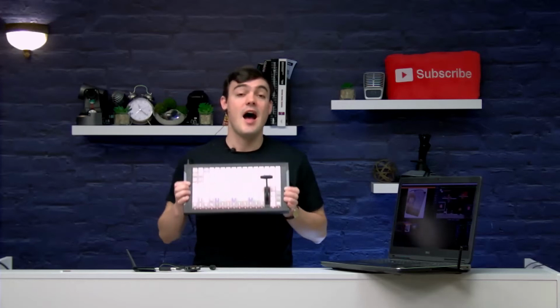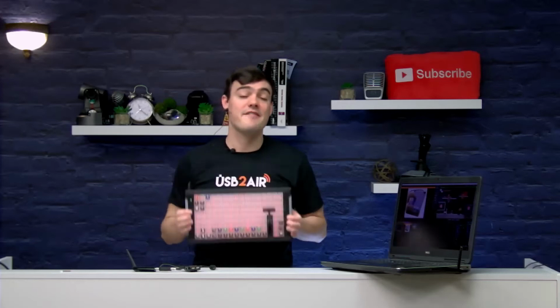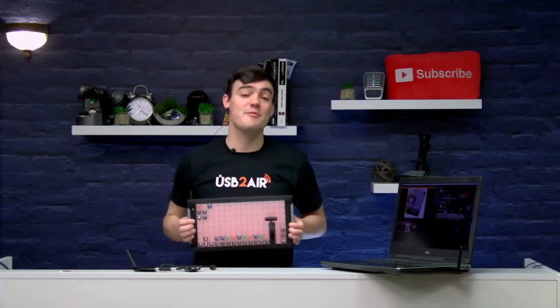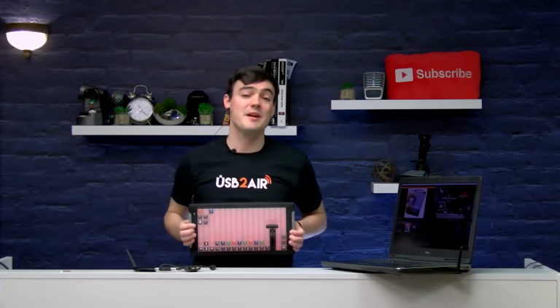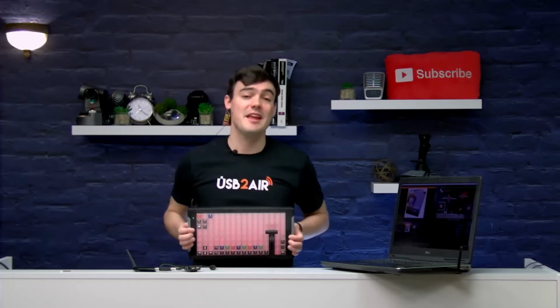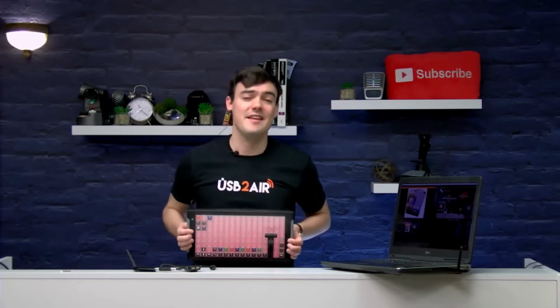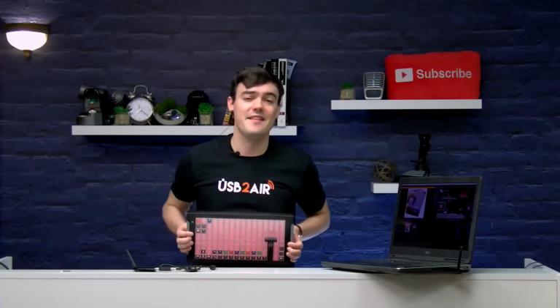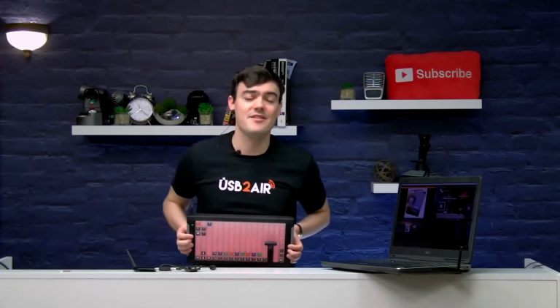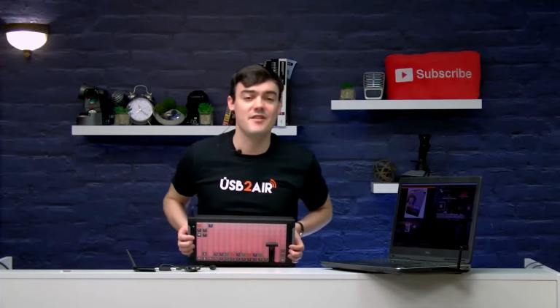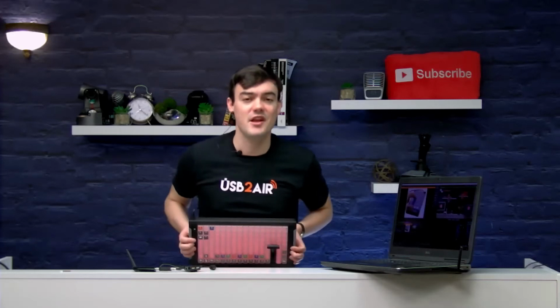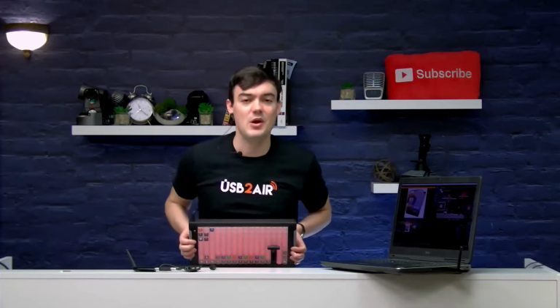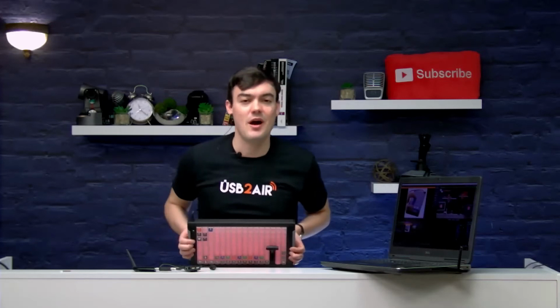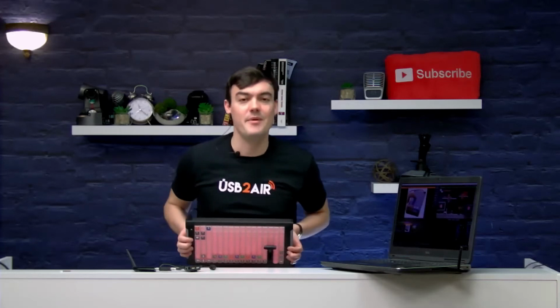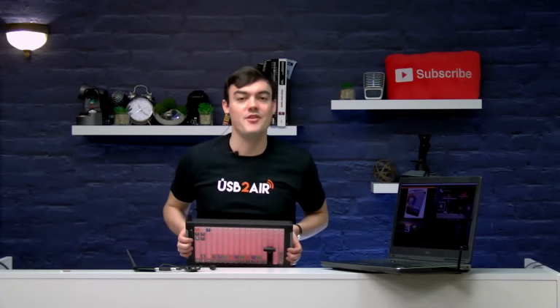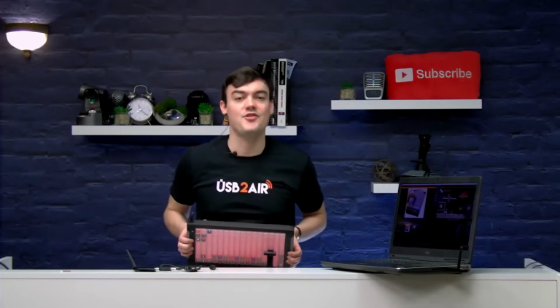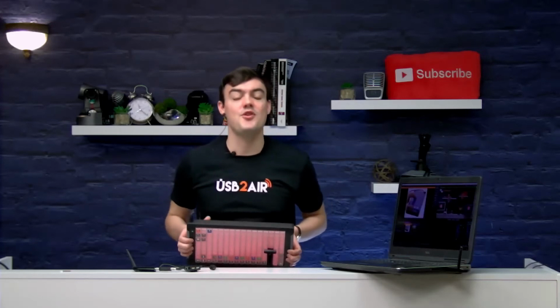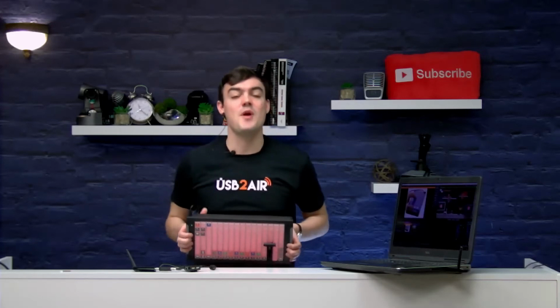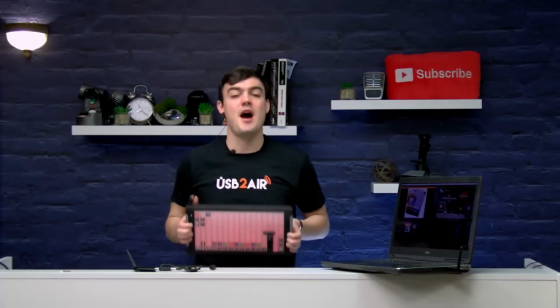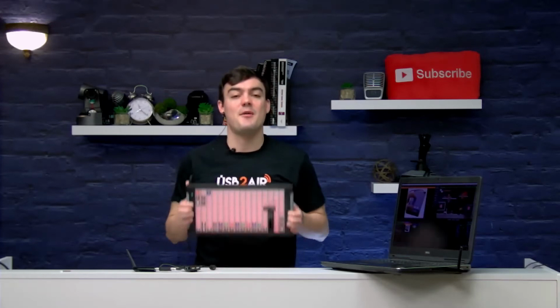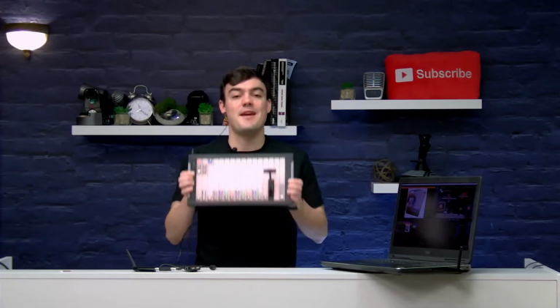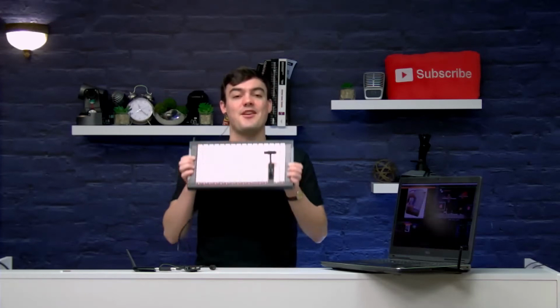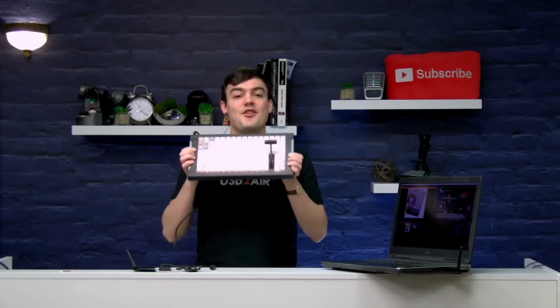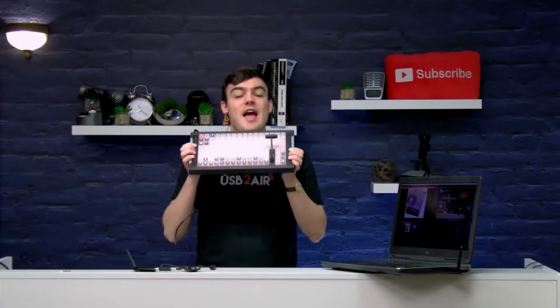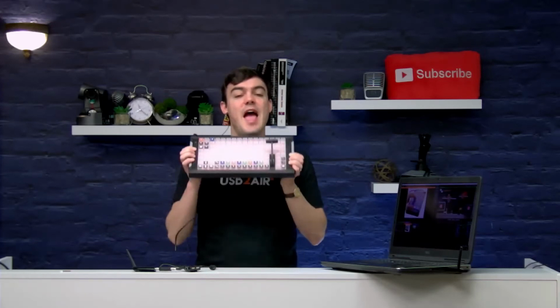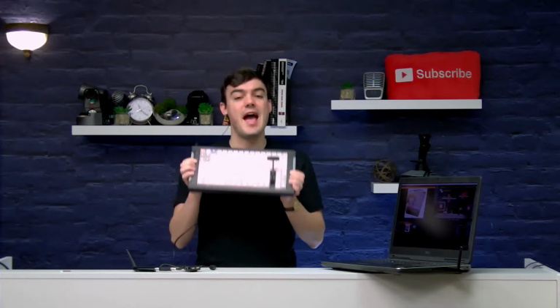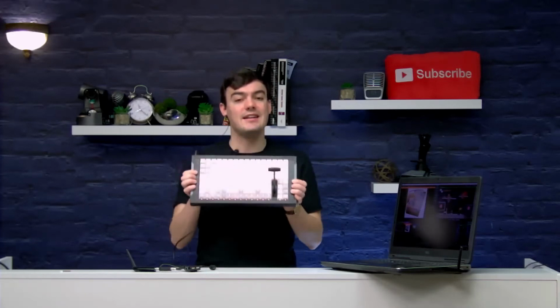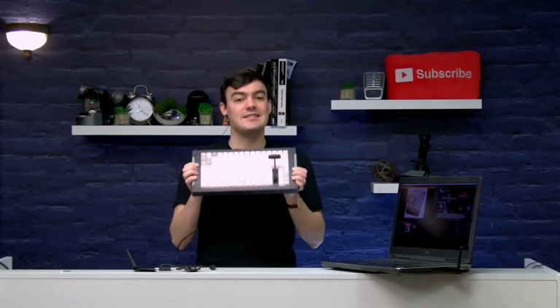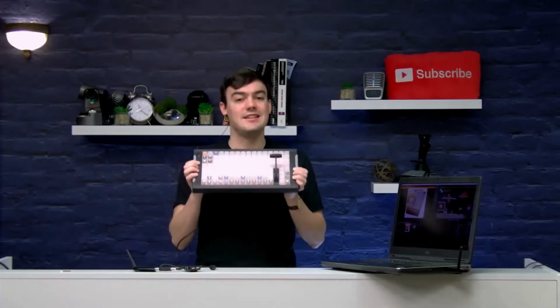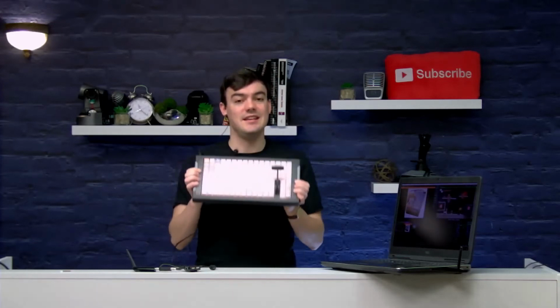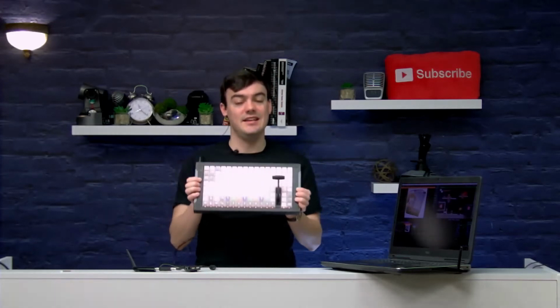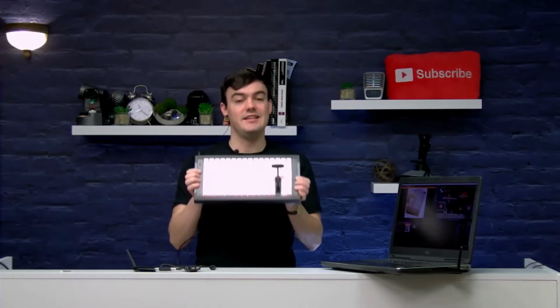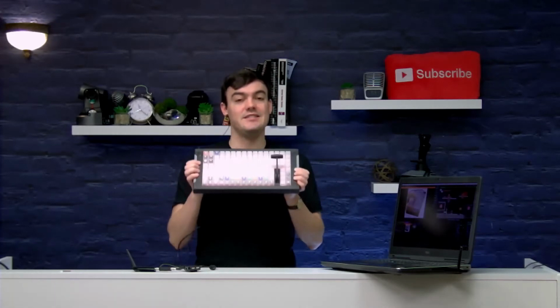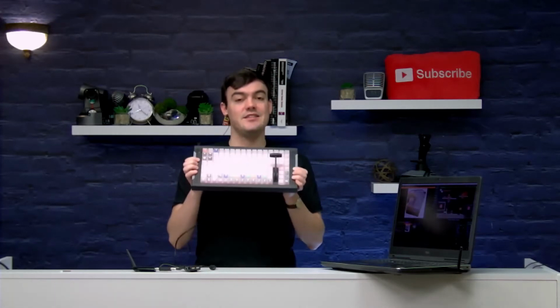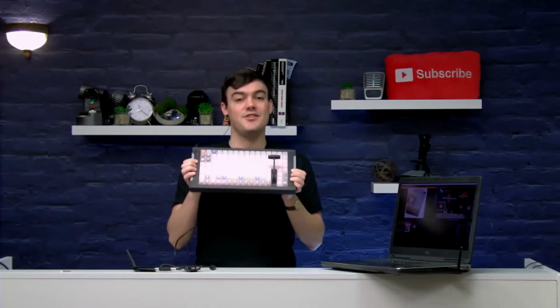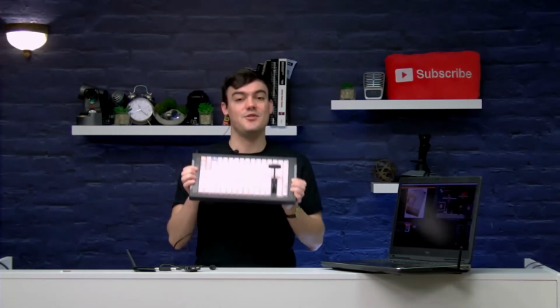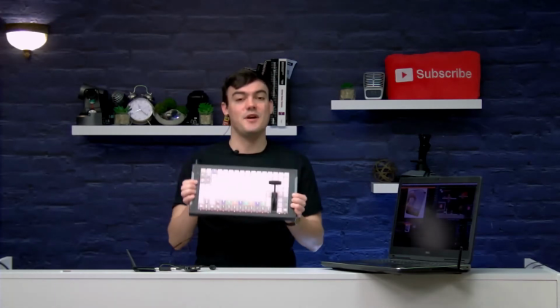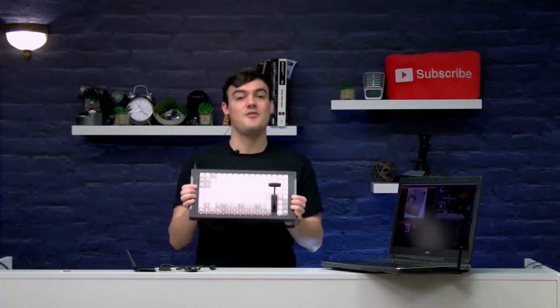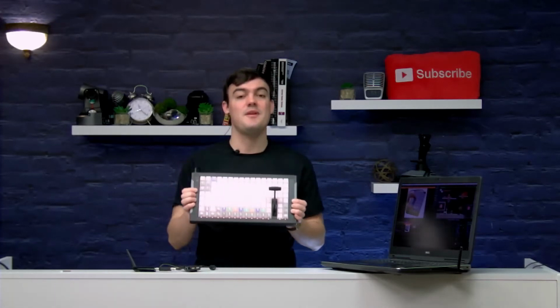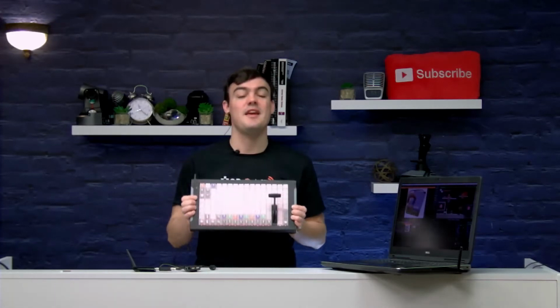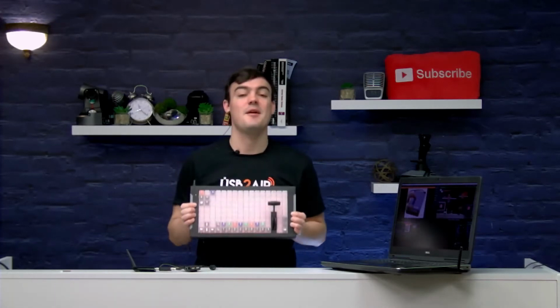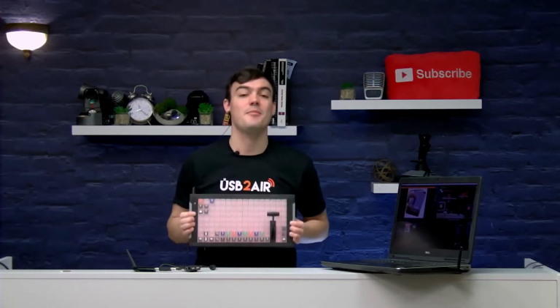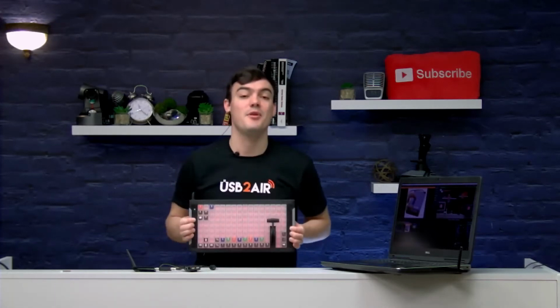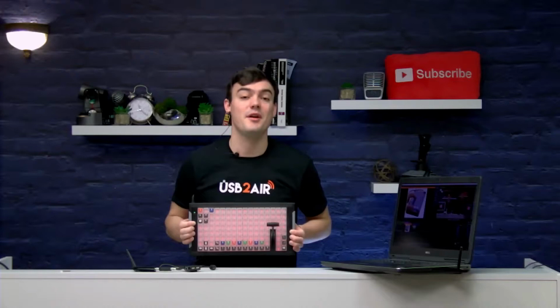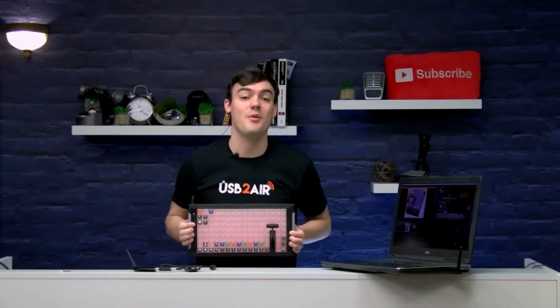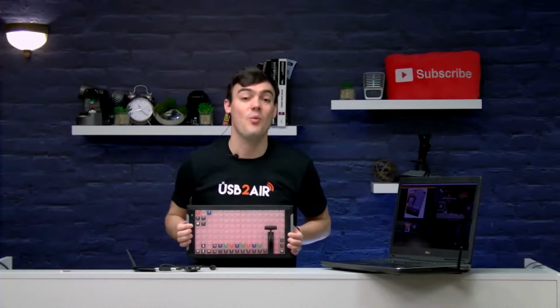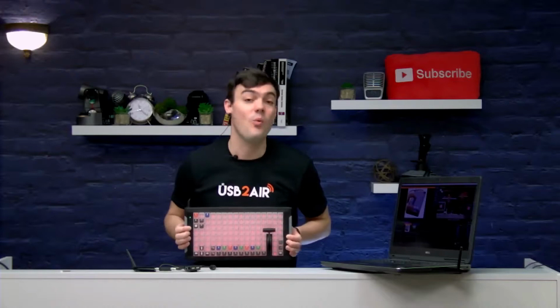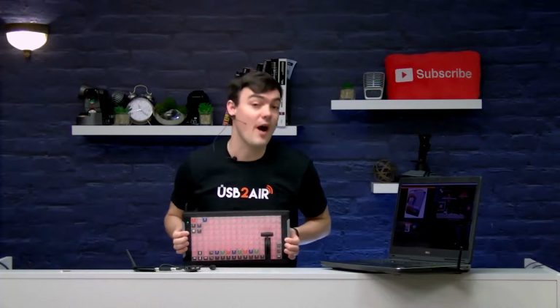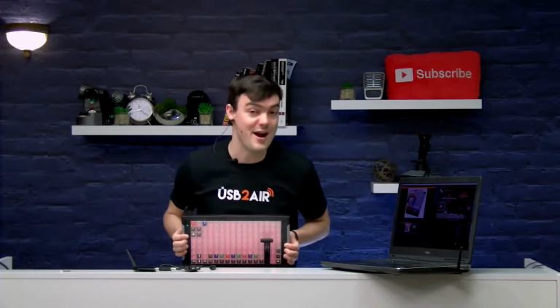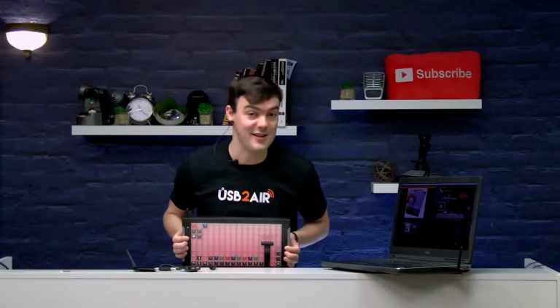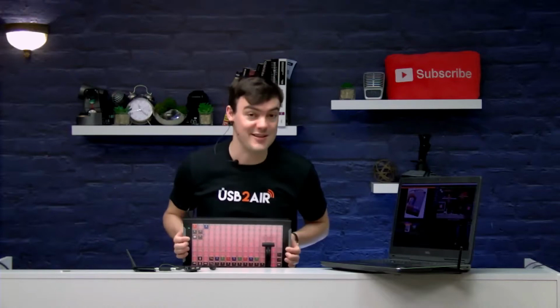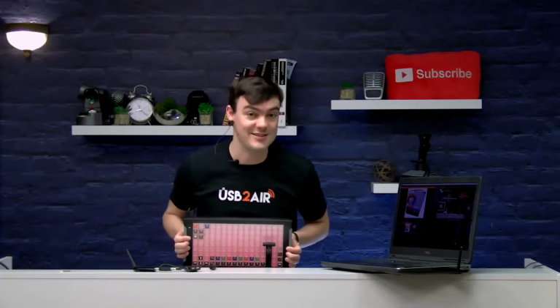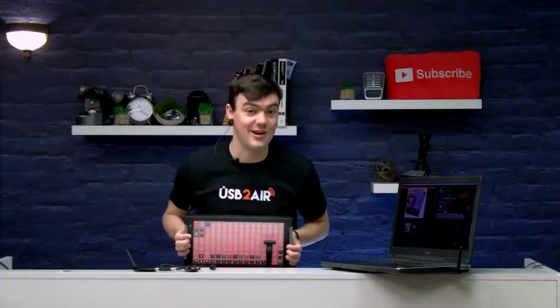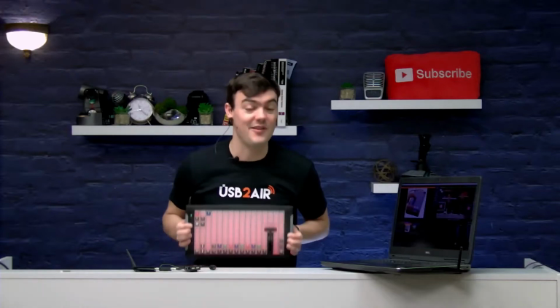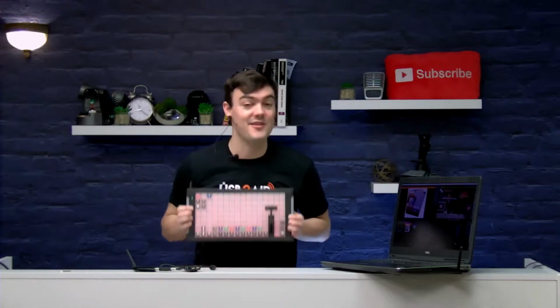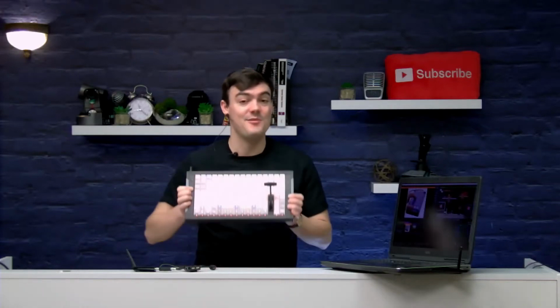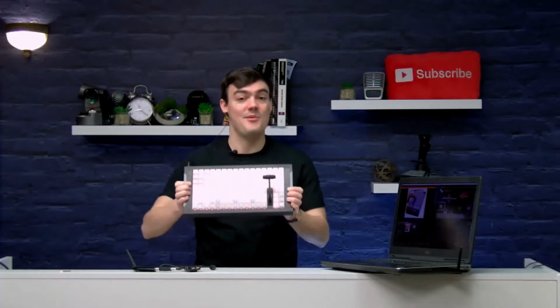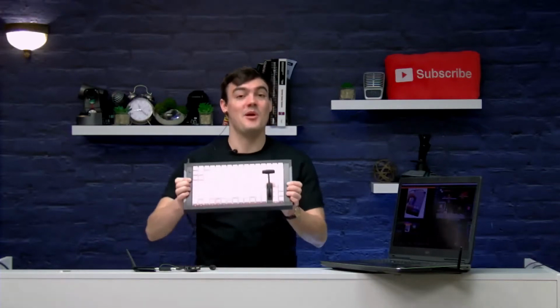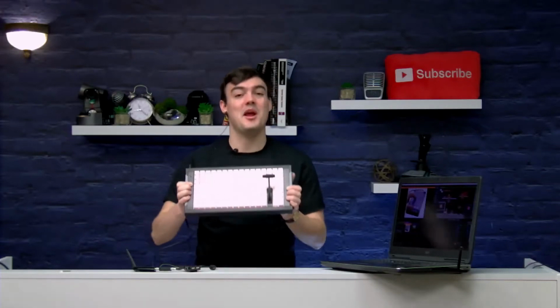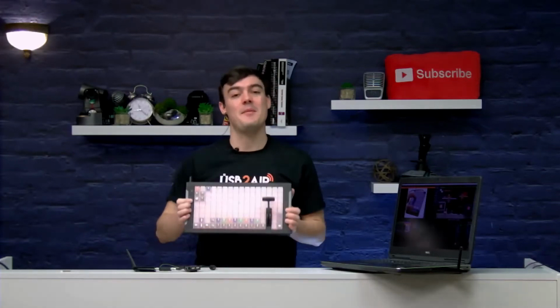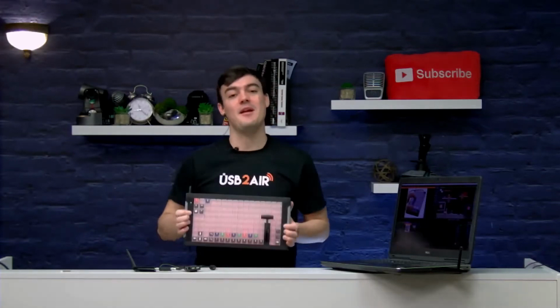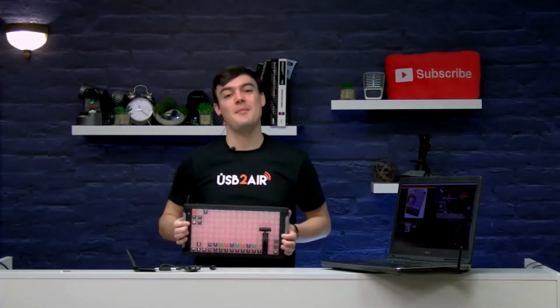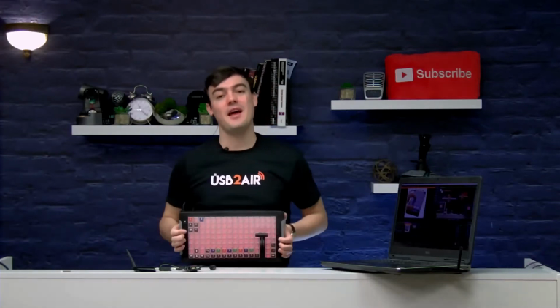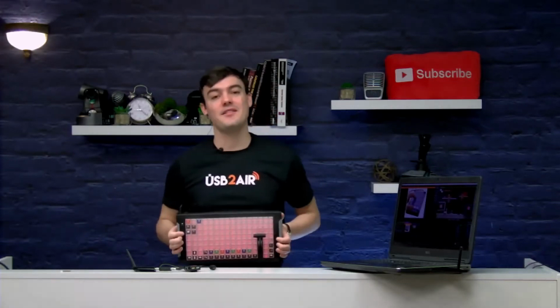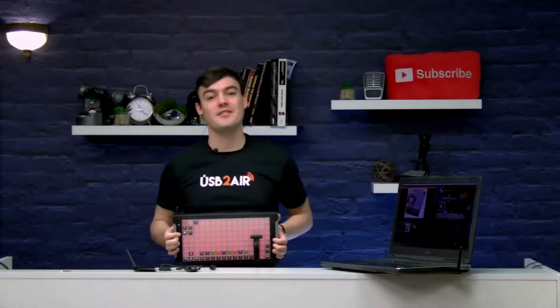Hi everybody. In this video I'm going to show you how to make your X-Keys USB input wireless. All this and more coming up next.